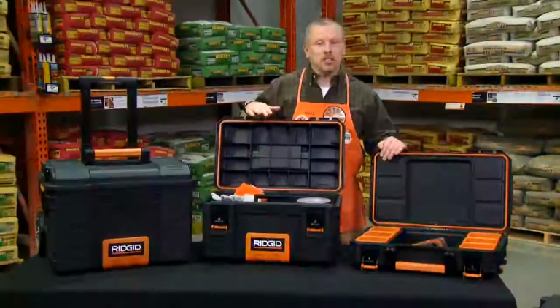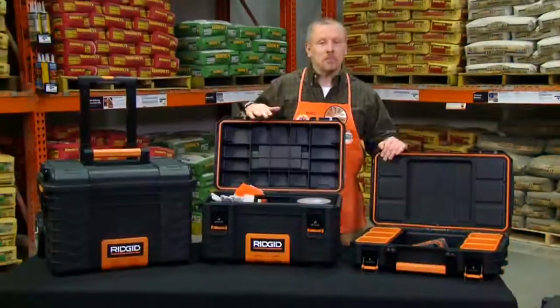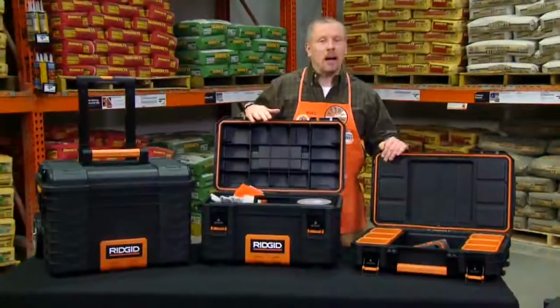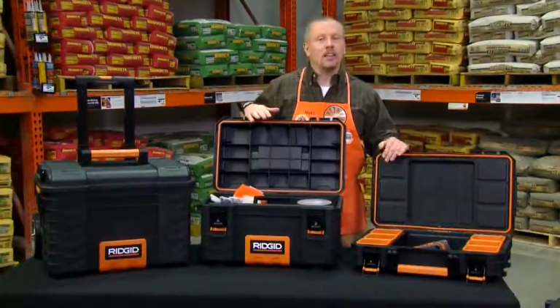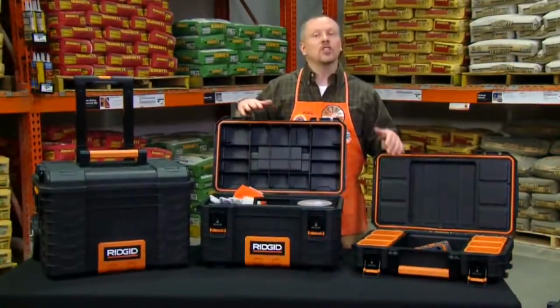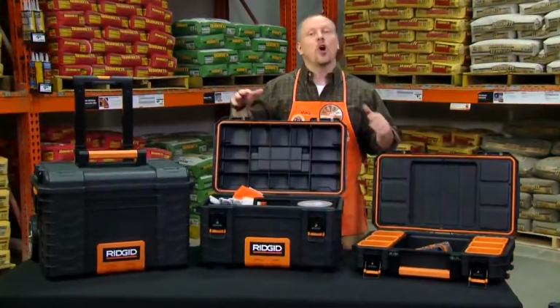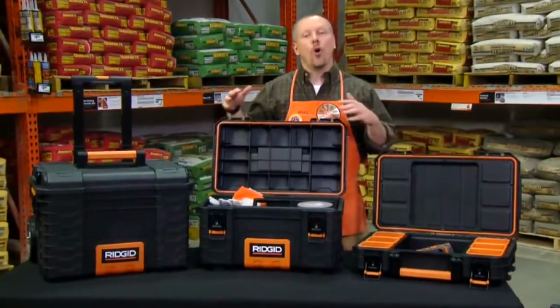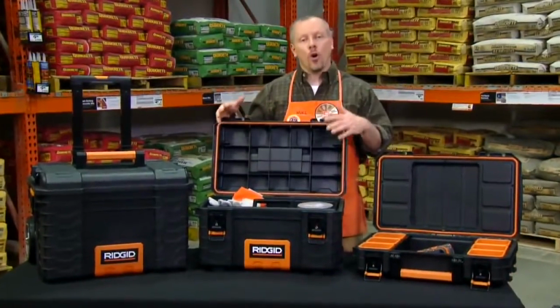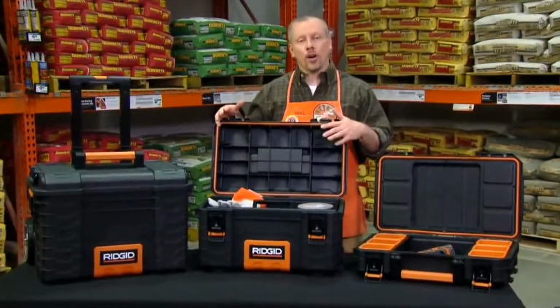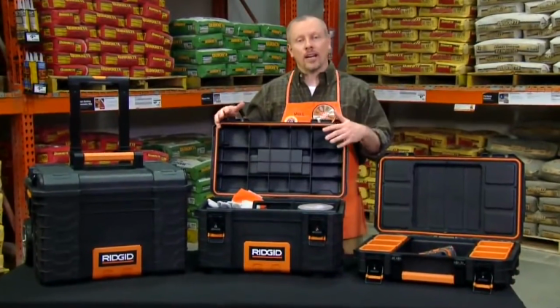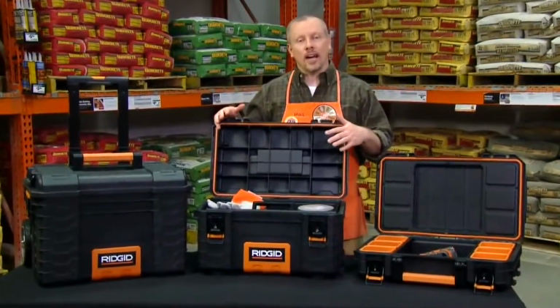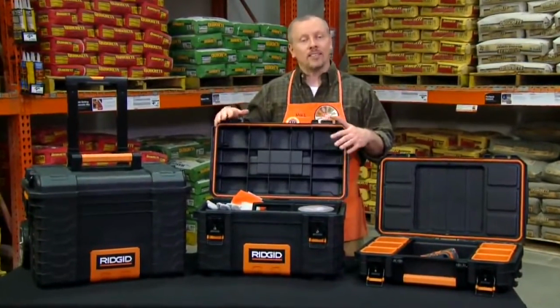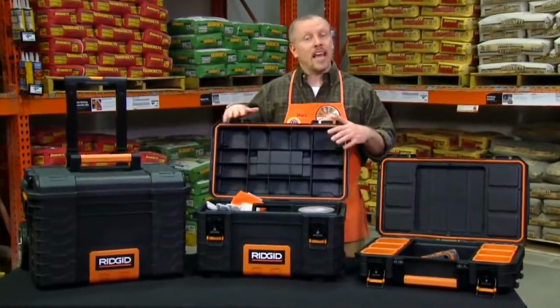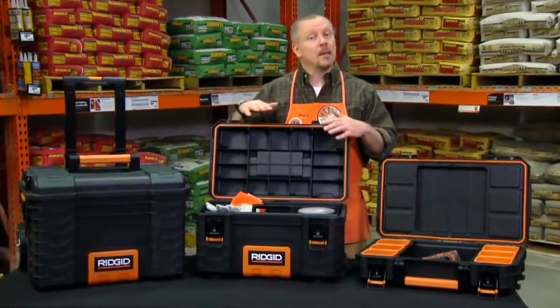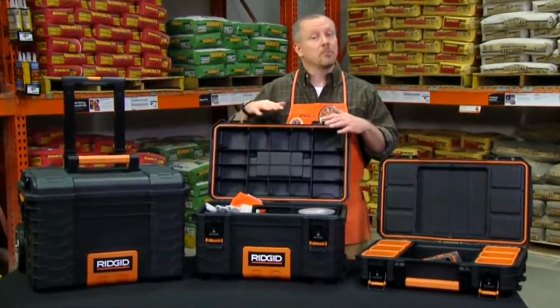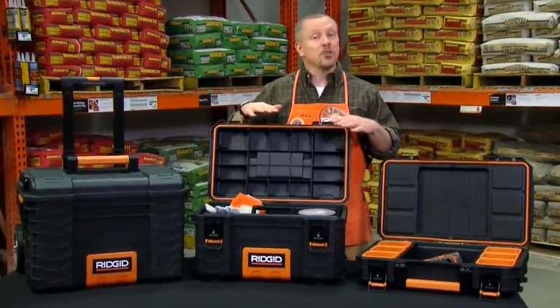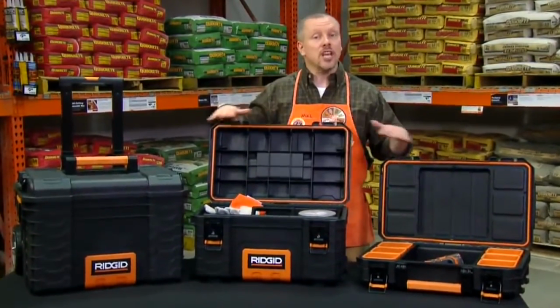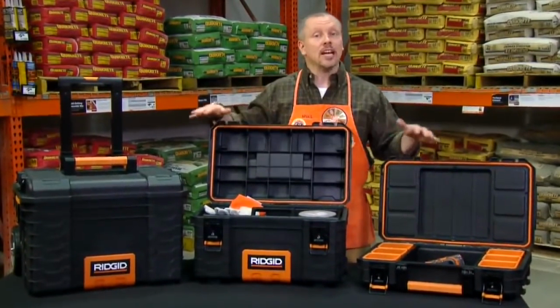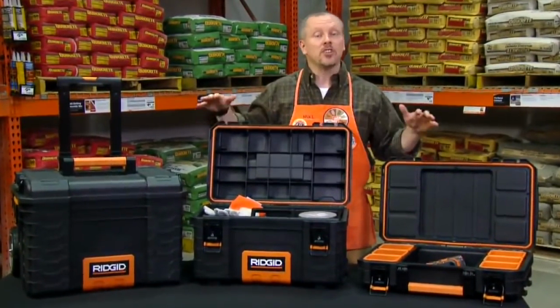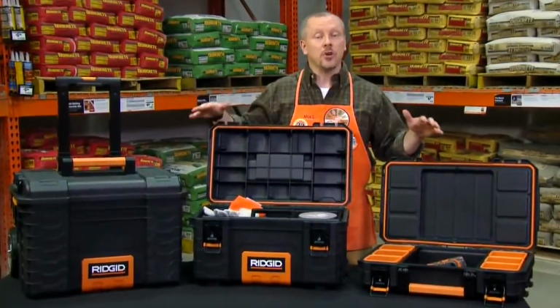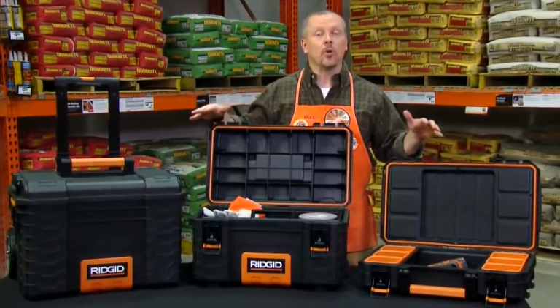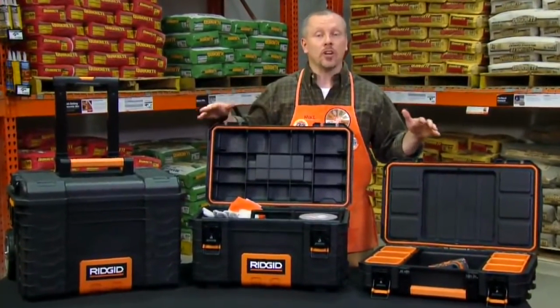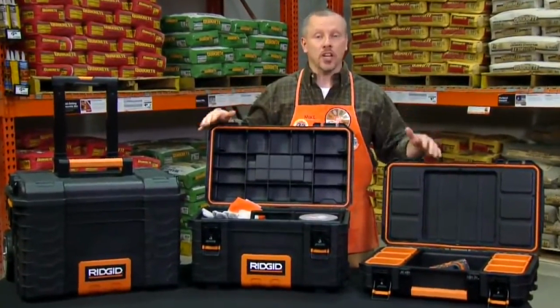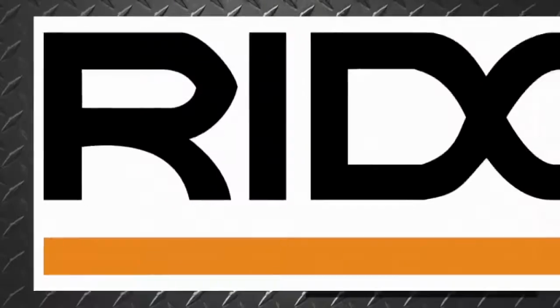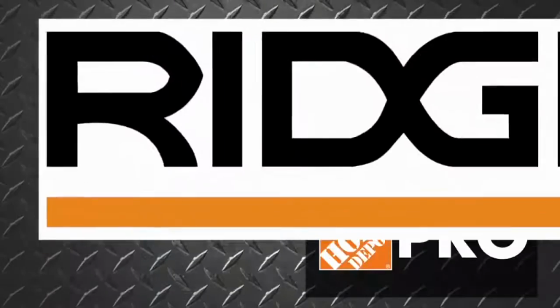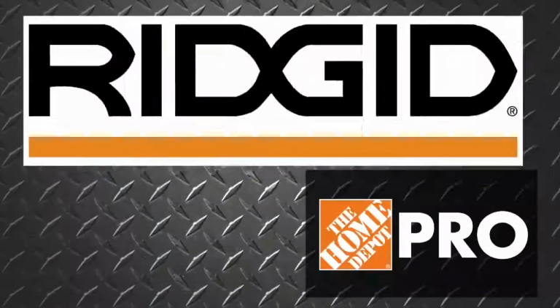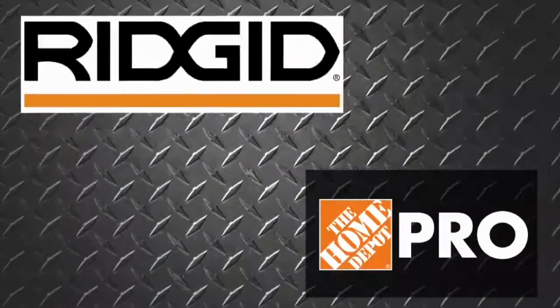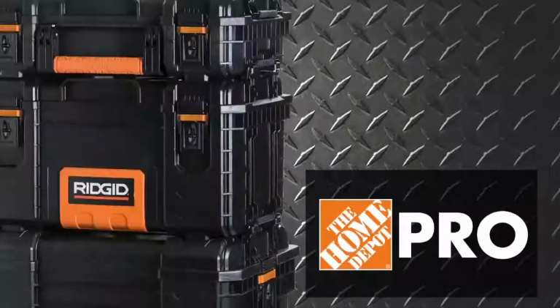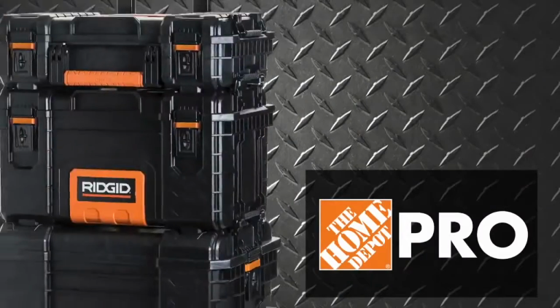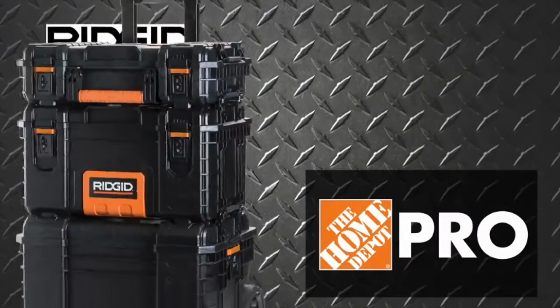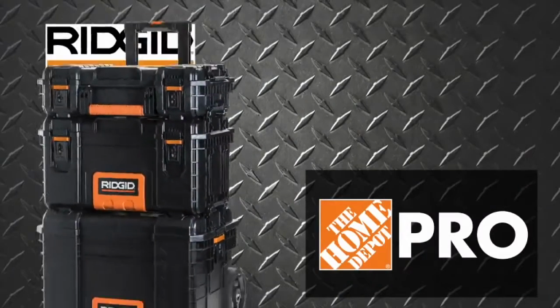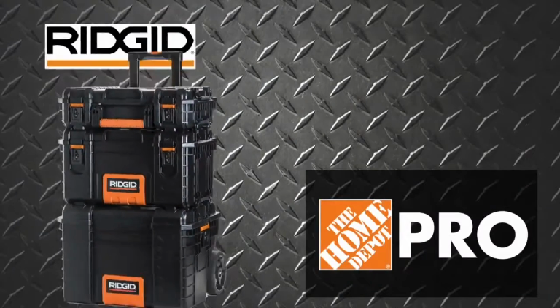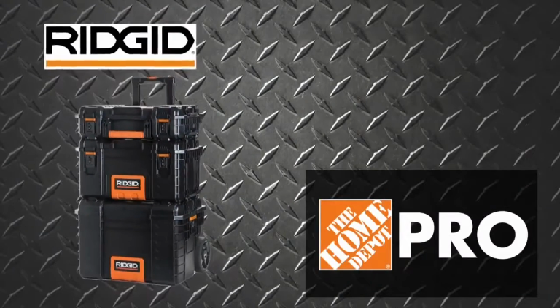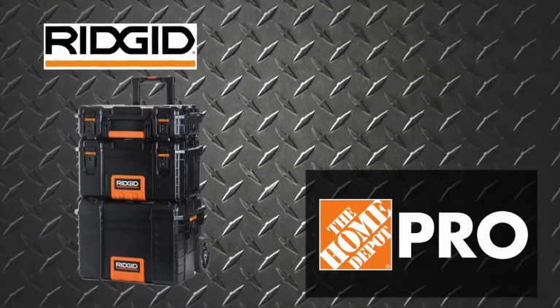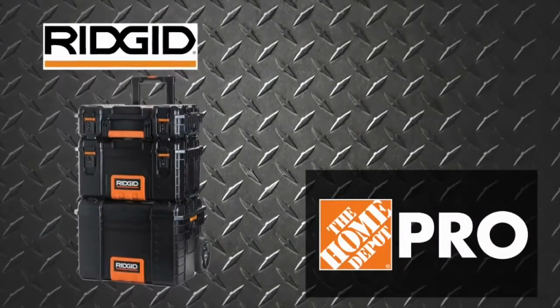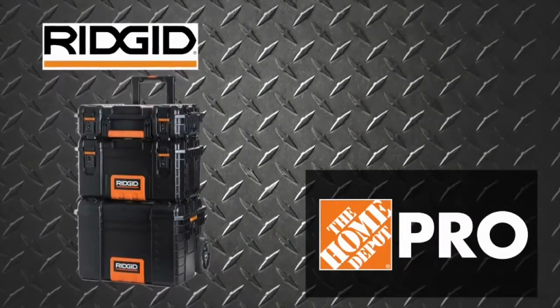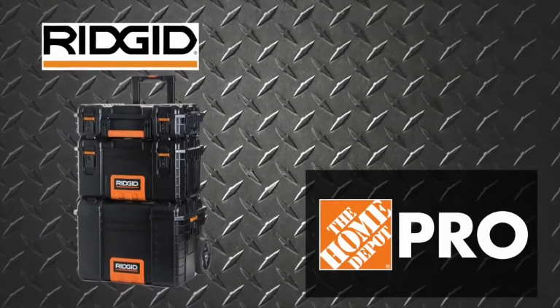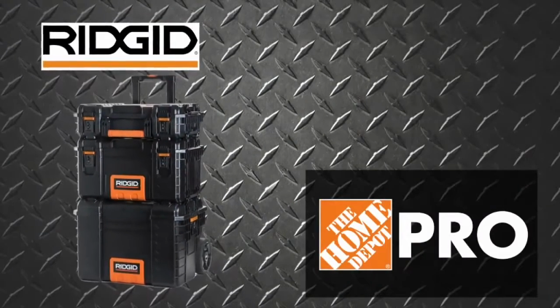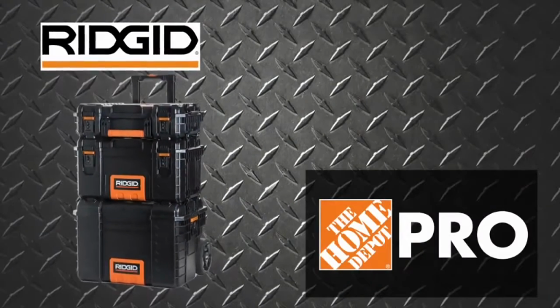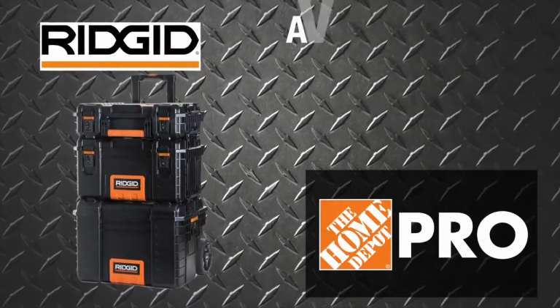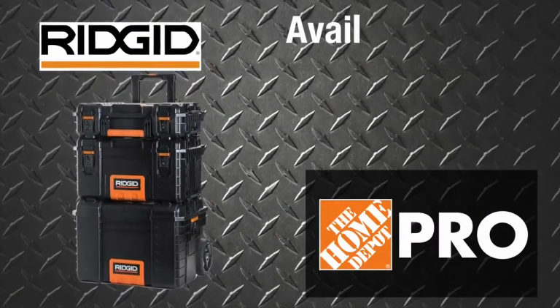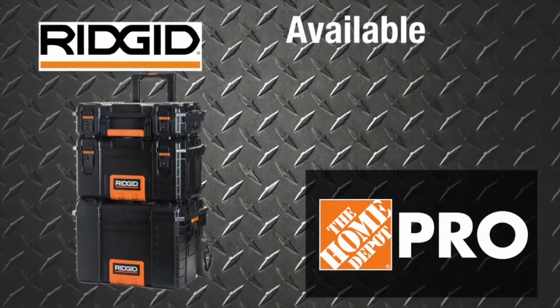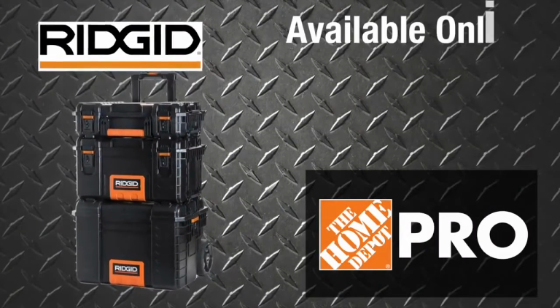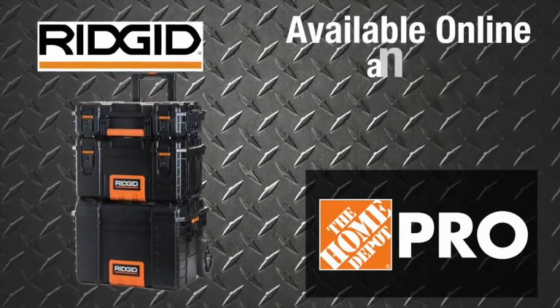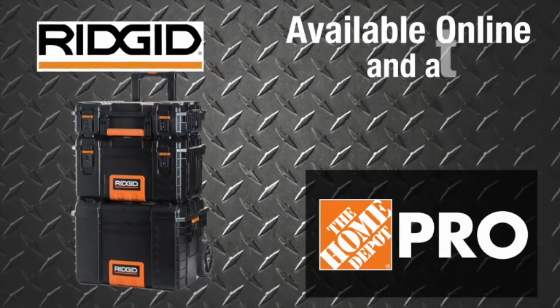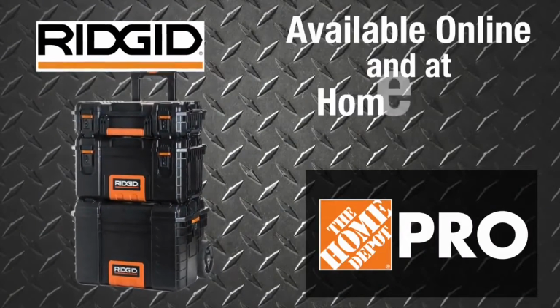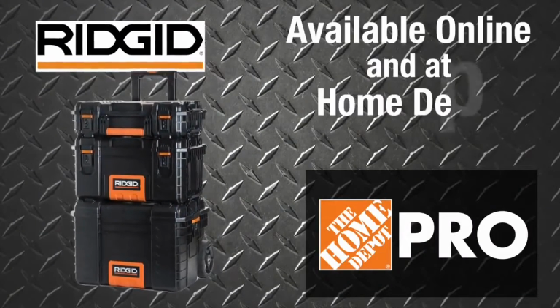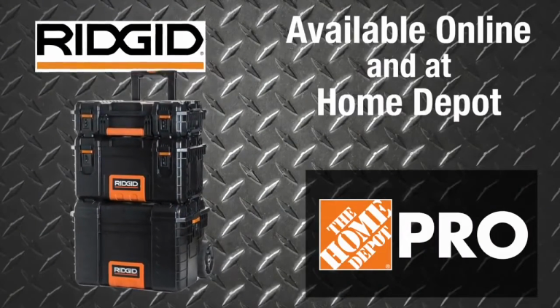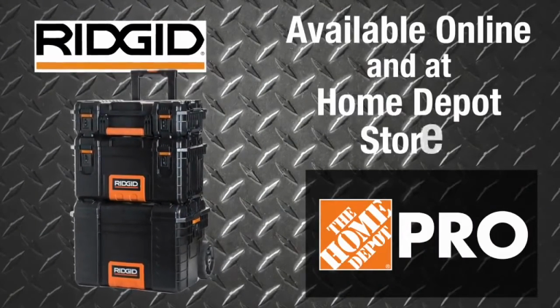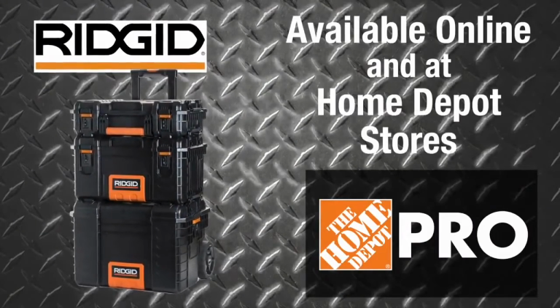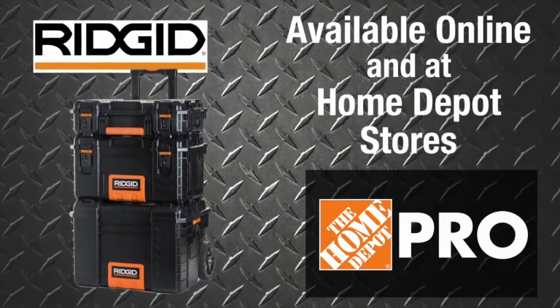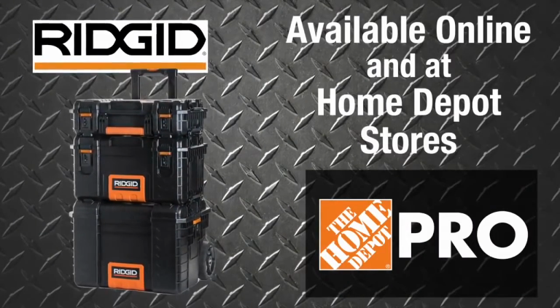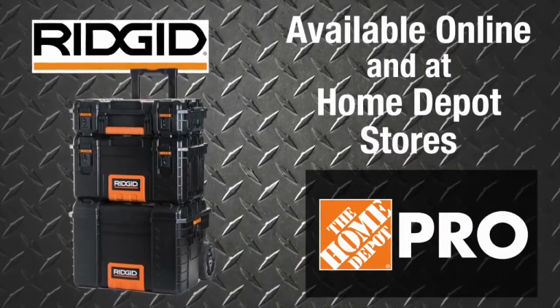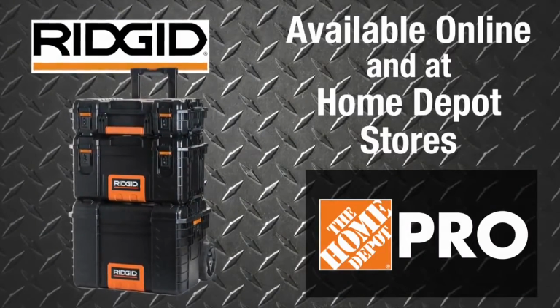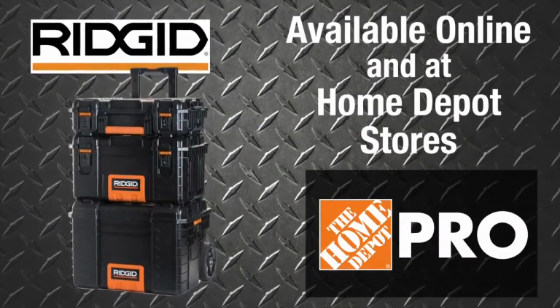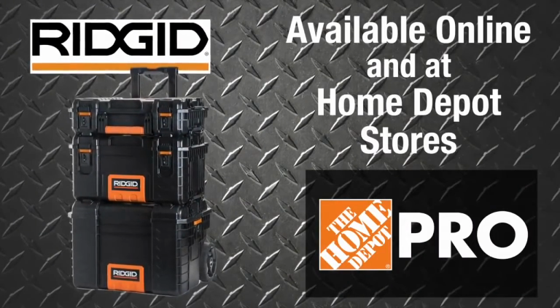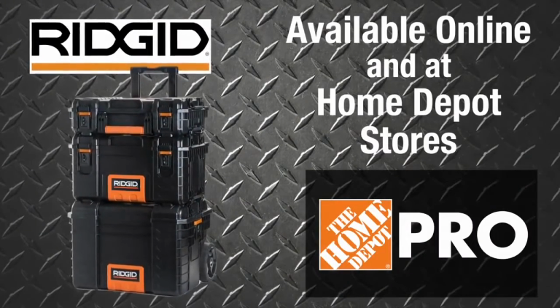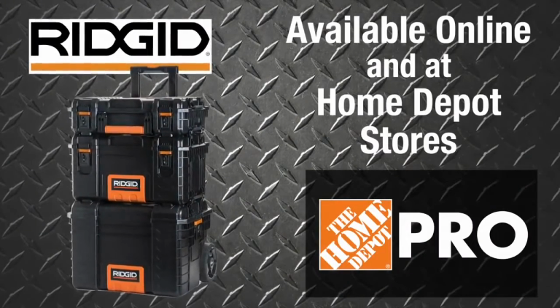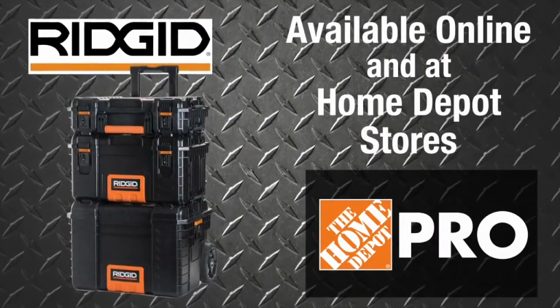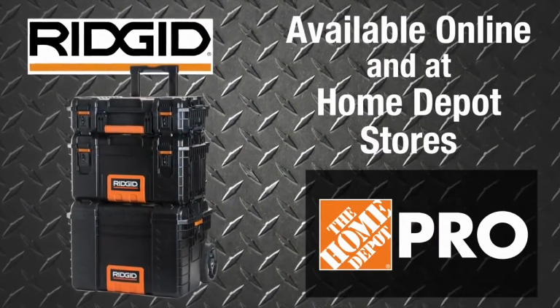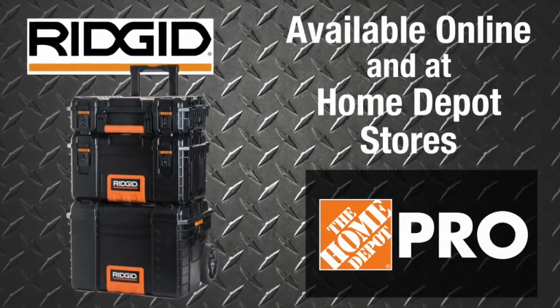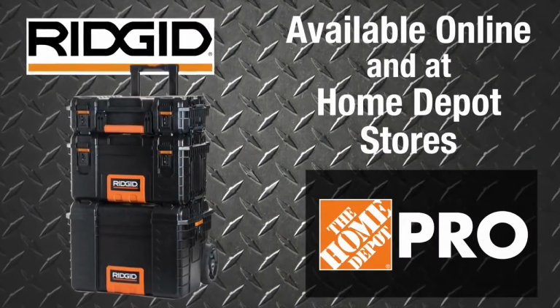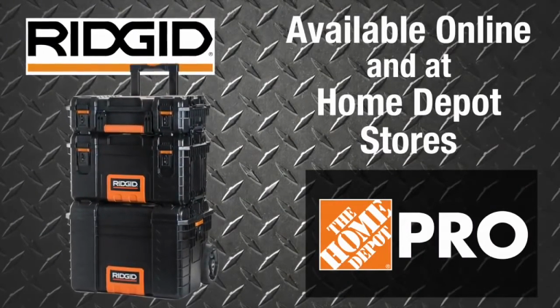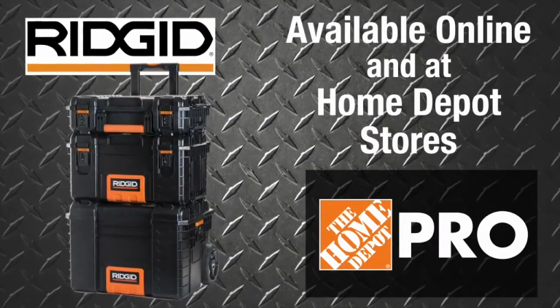Customize, organize, and protect your gear with the RIDGID PRO Mobile System, sold exclusively online and at Home Depot stores.